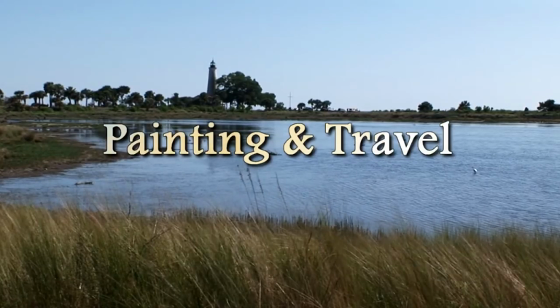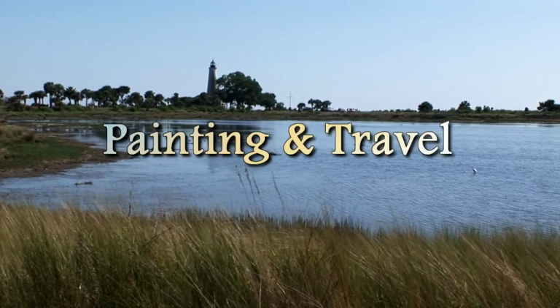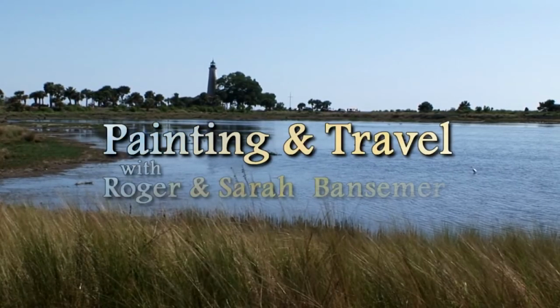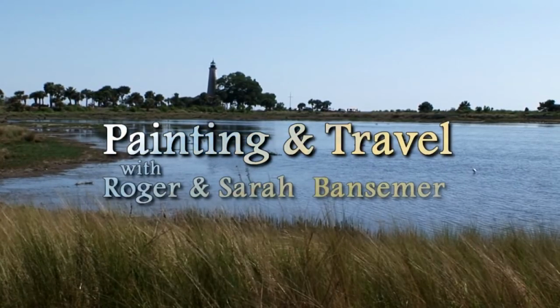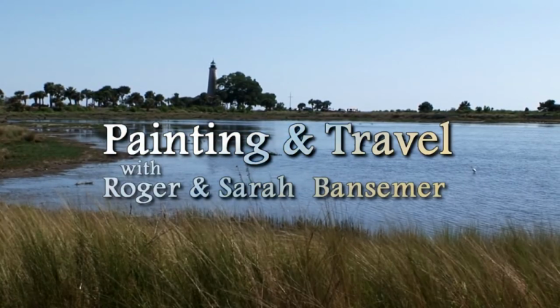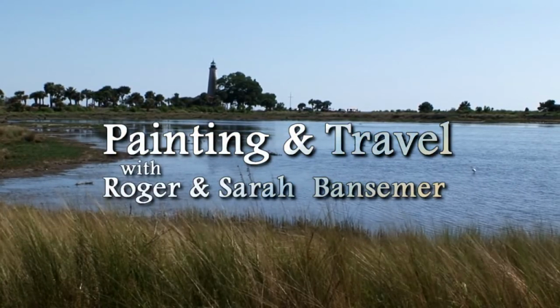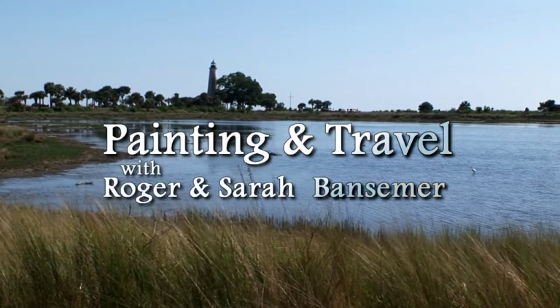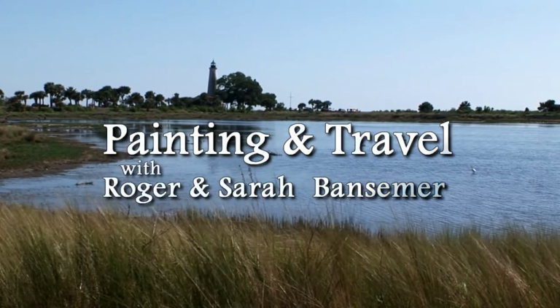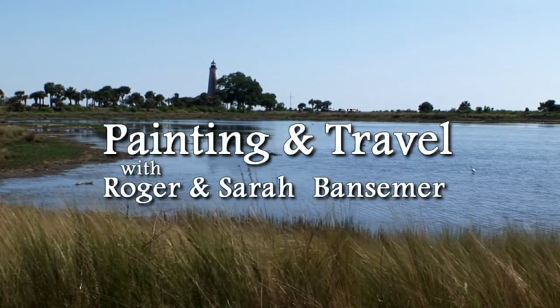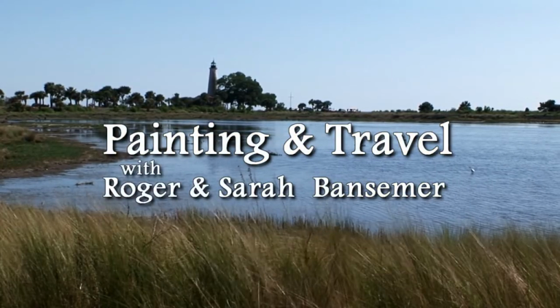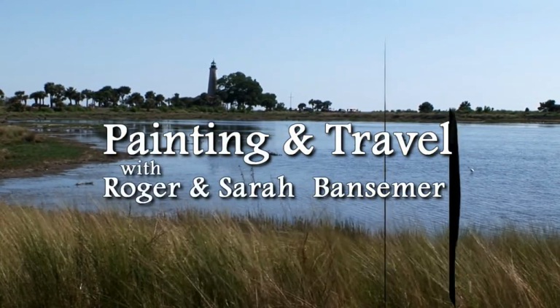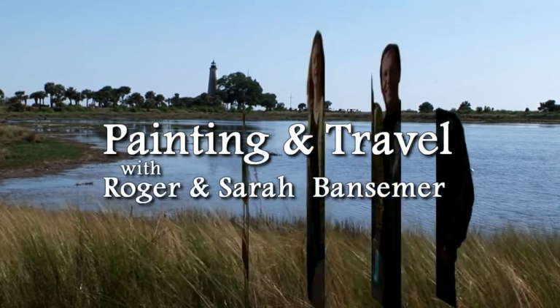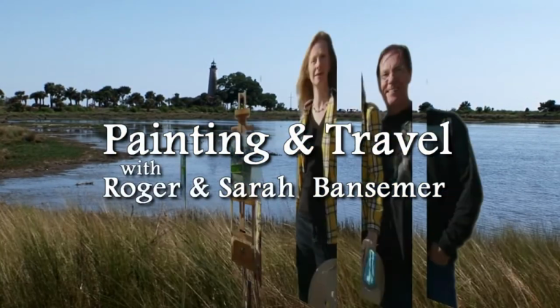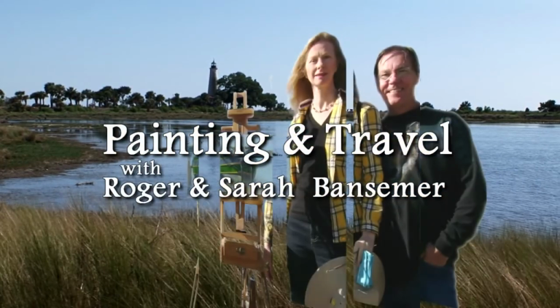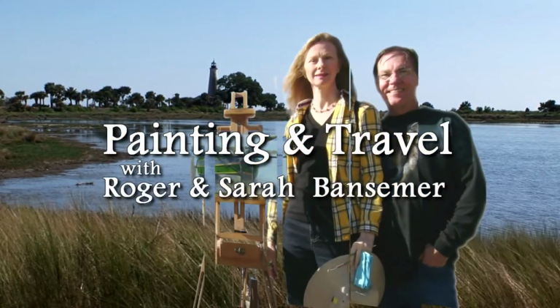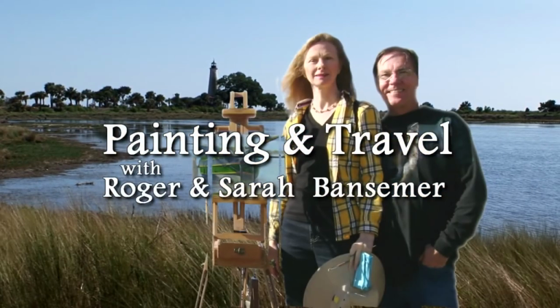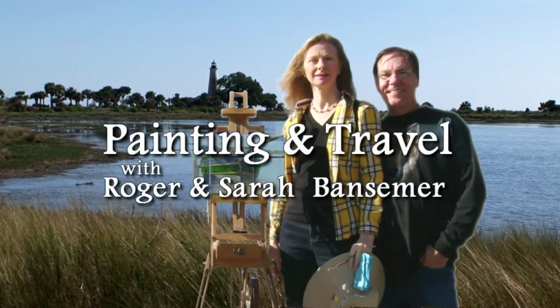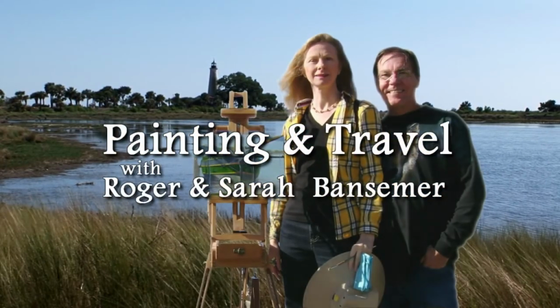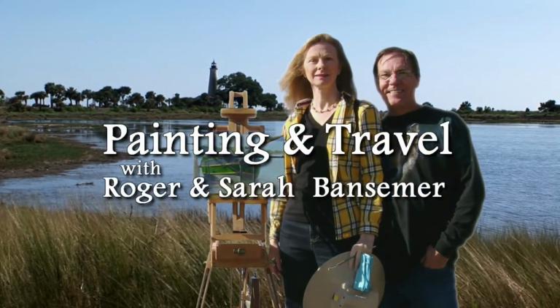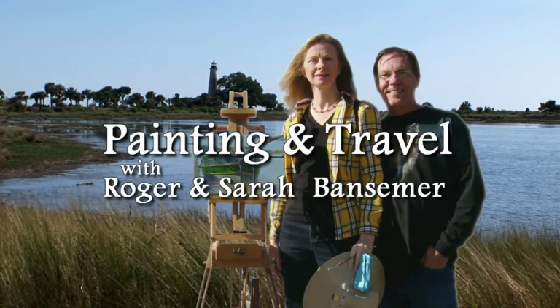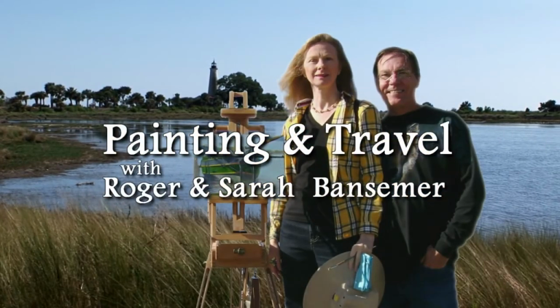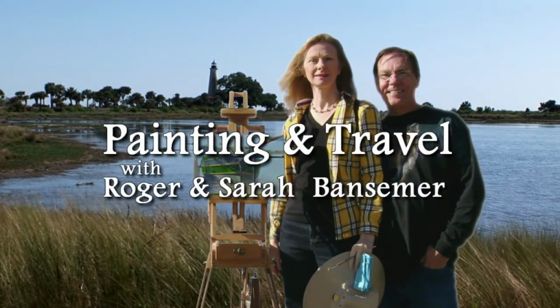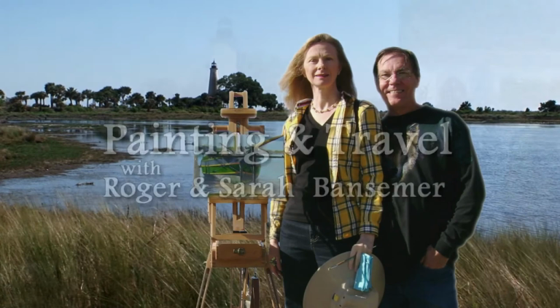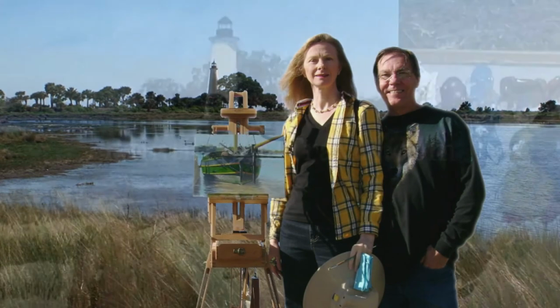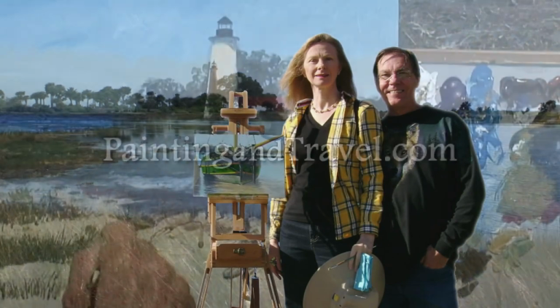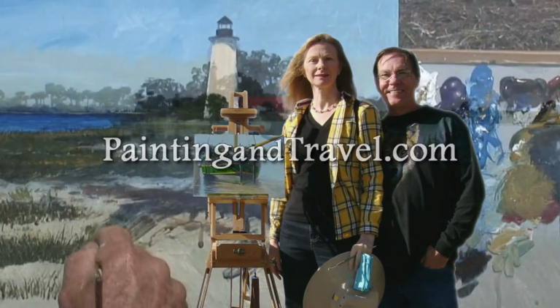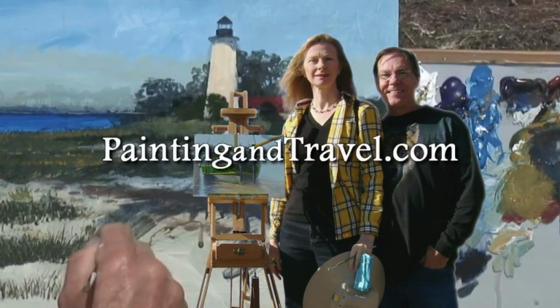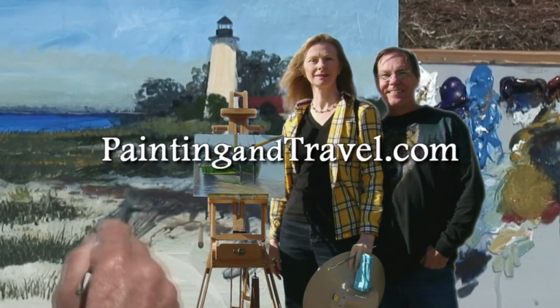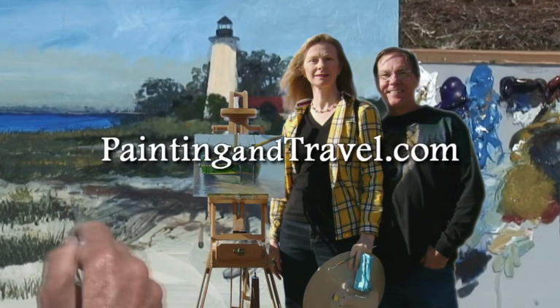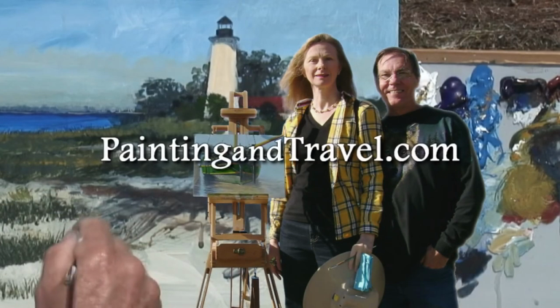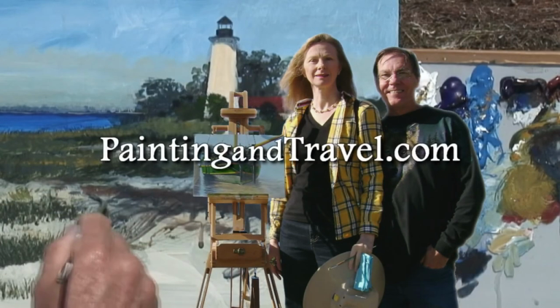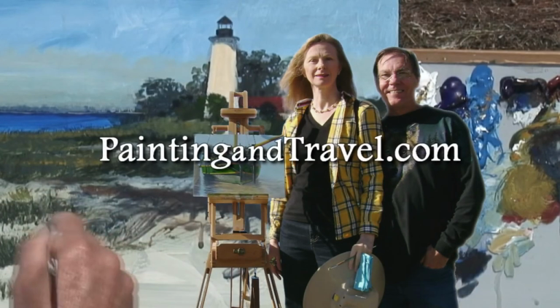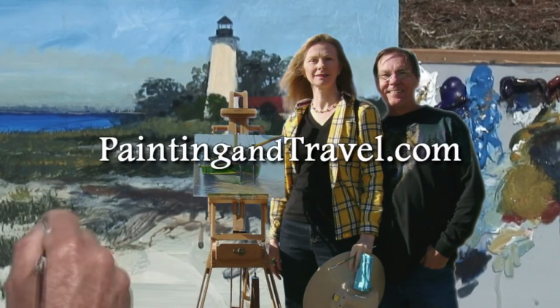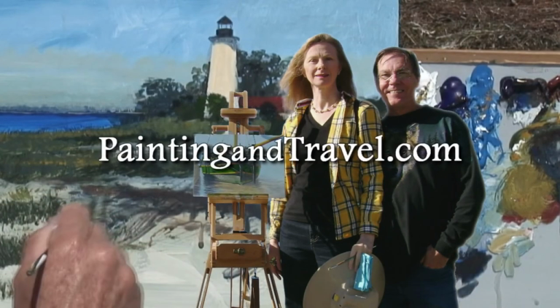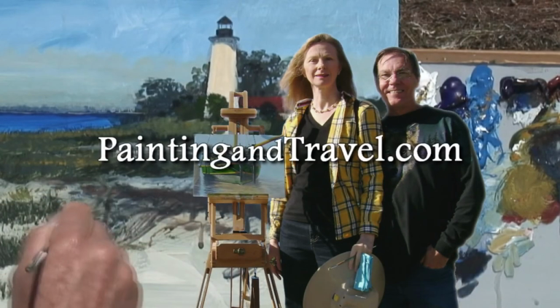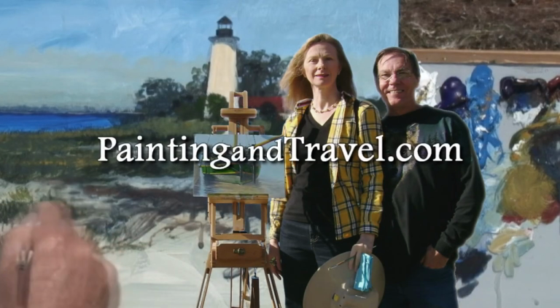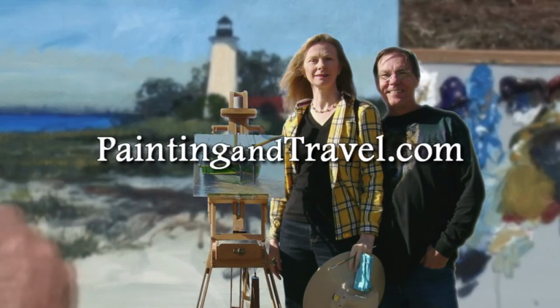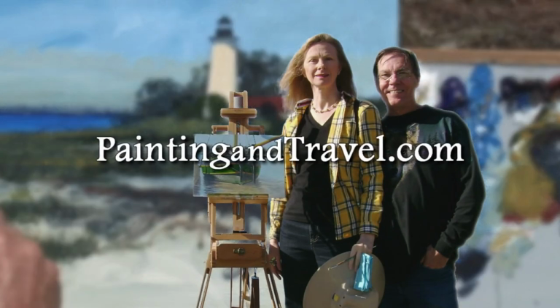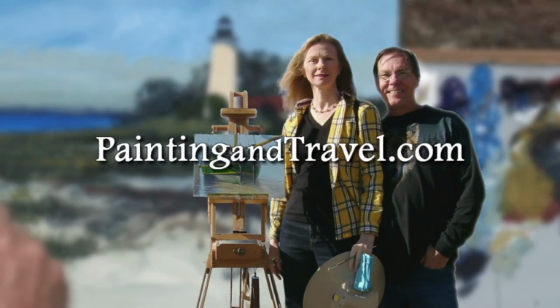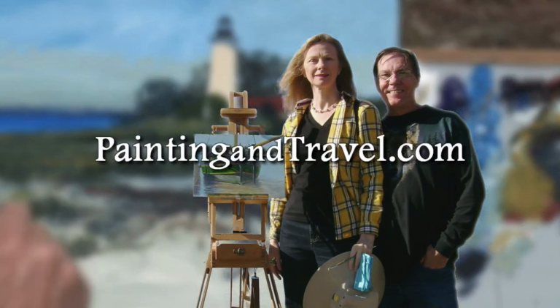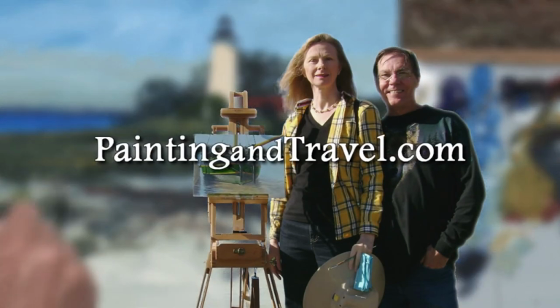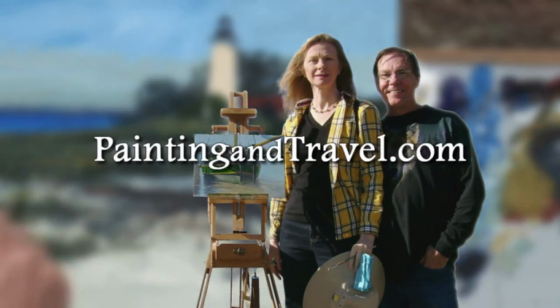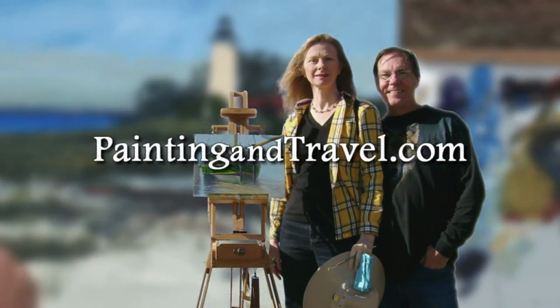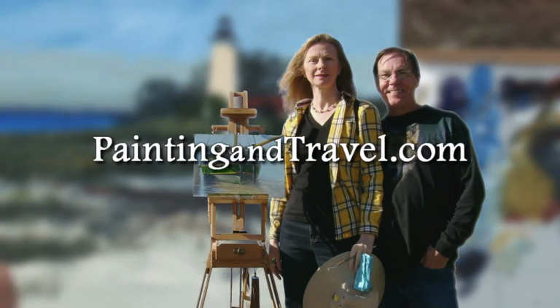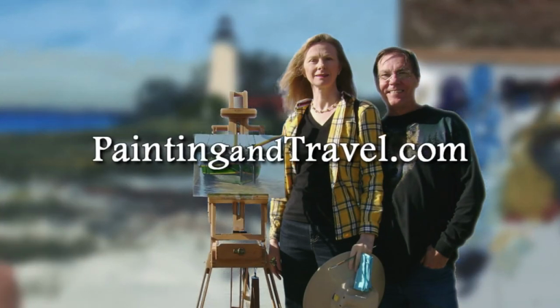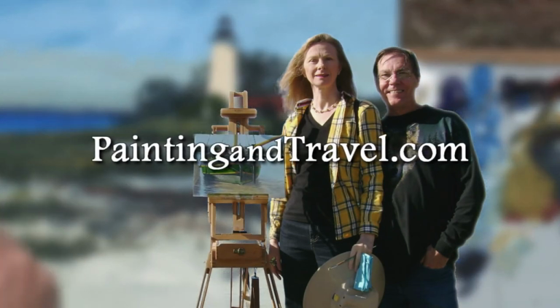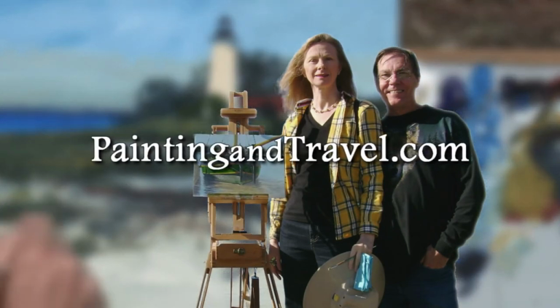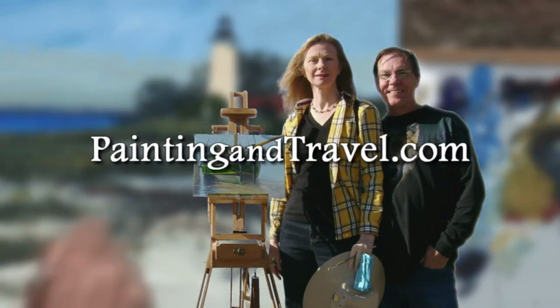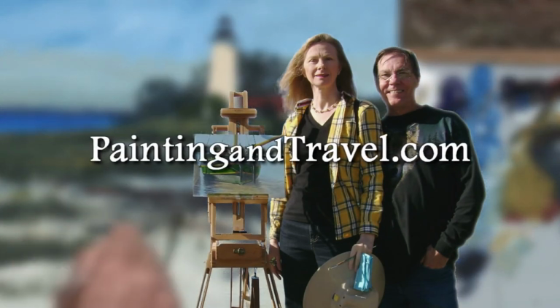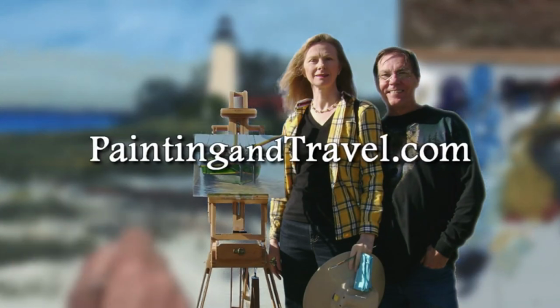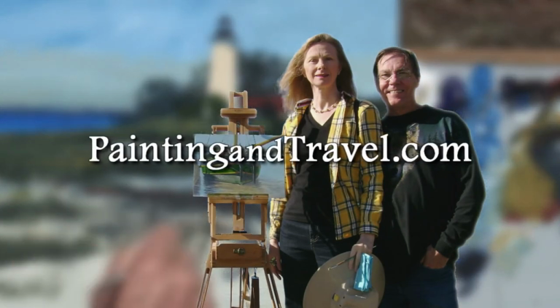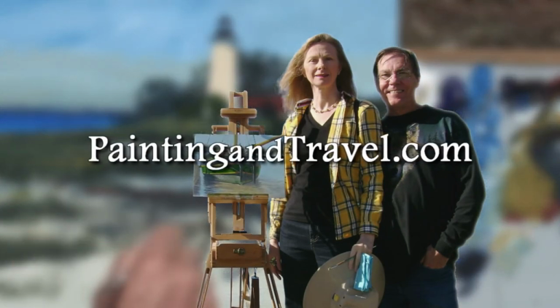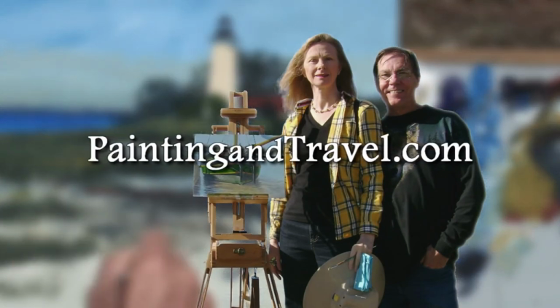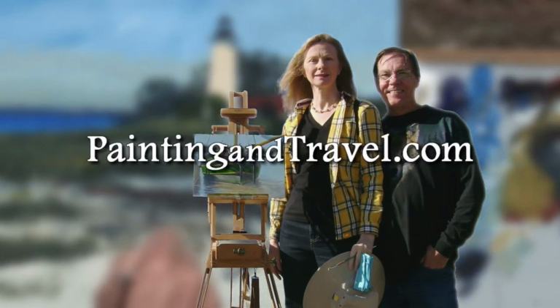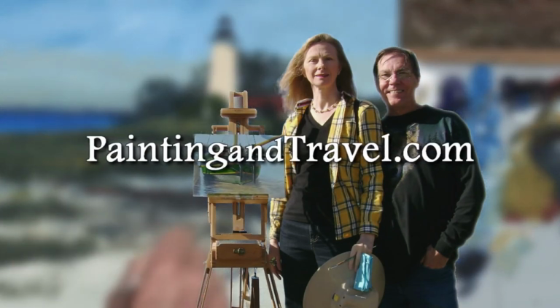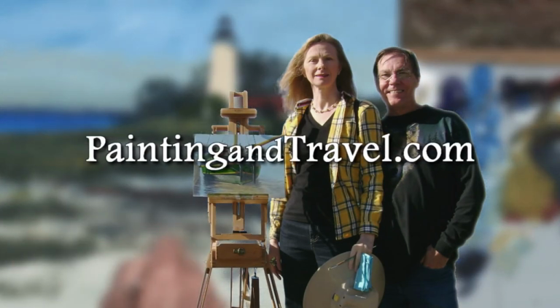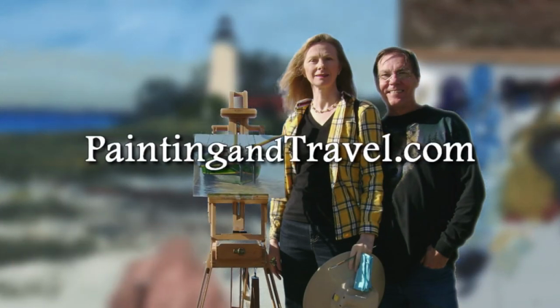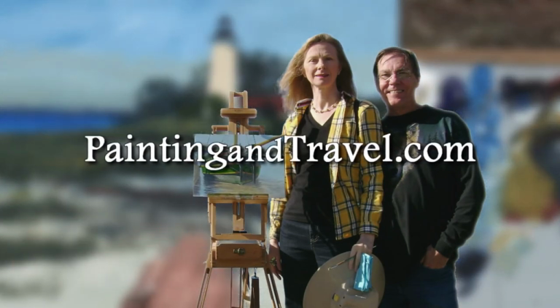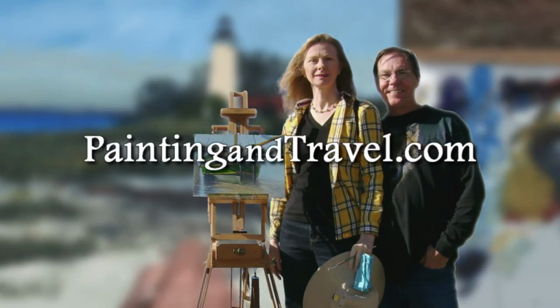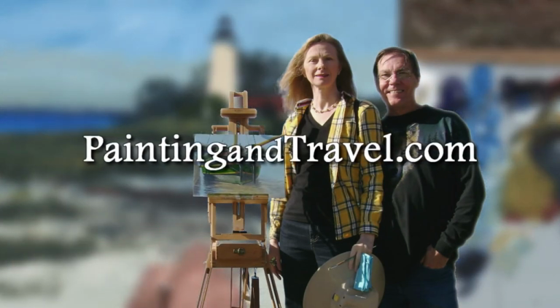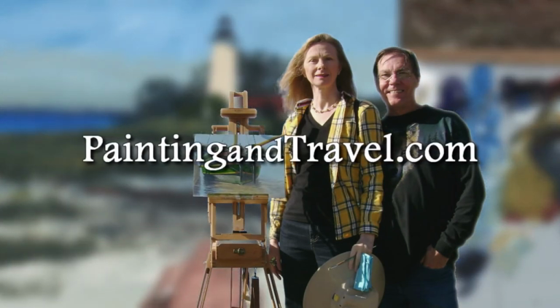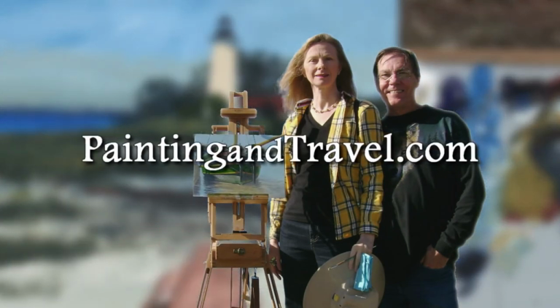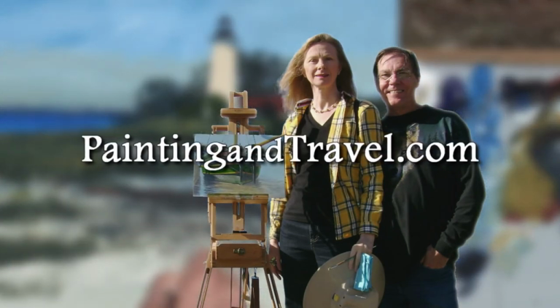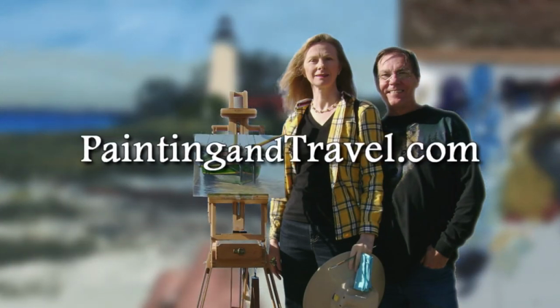For more information about Painting and Travel with Roger and Sarah Bansimer, visit paintingandtravel.com.